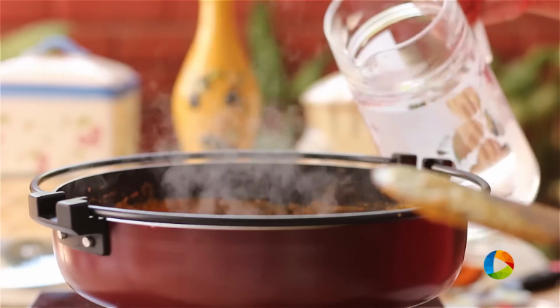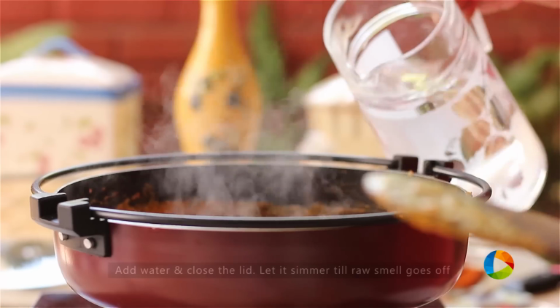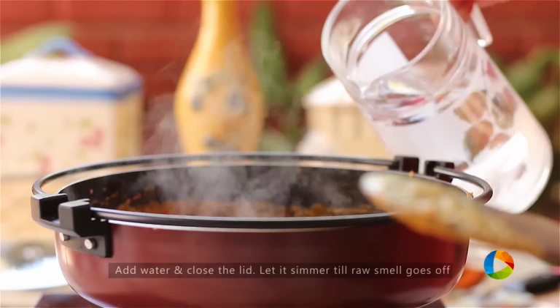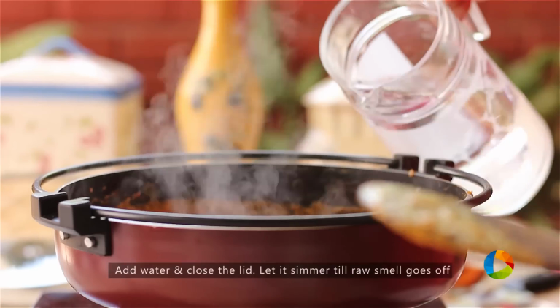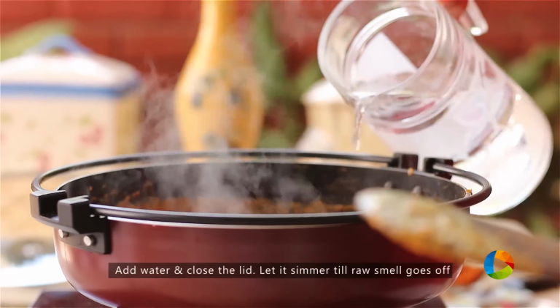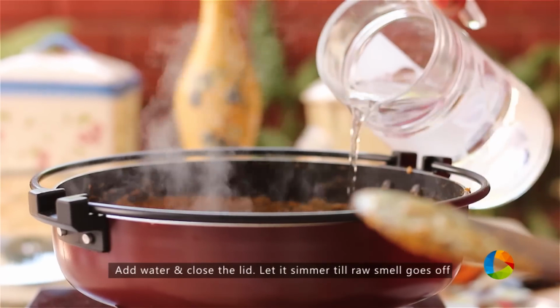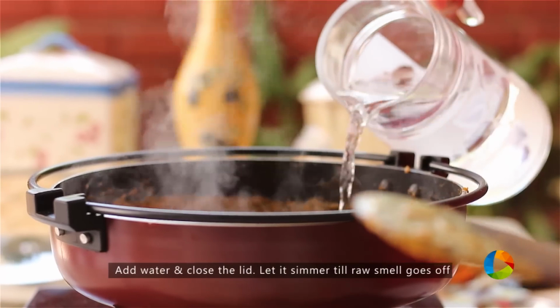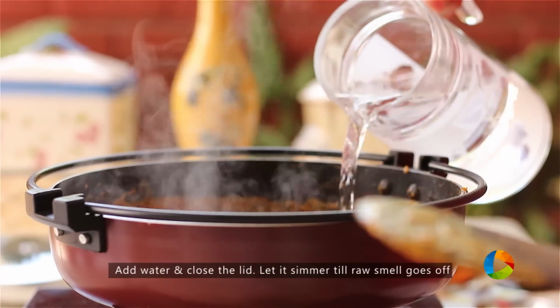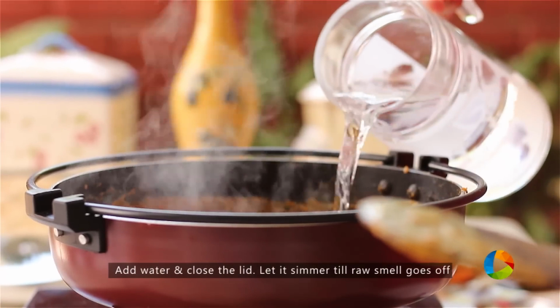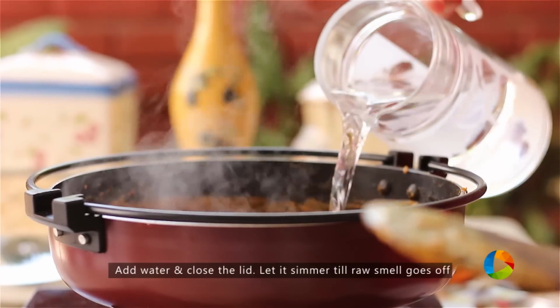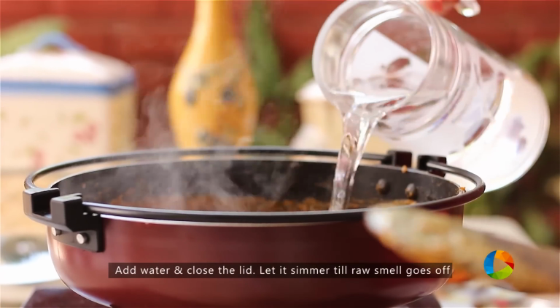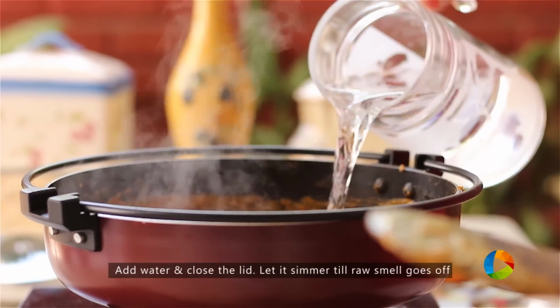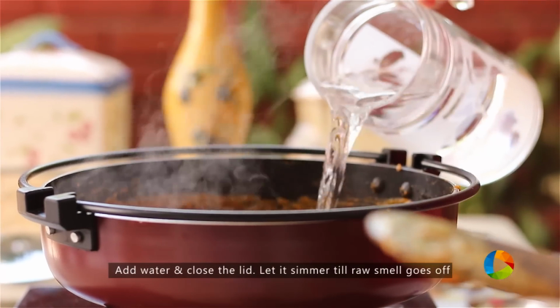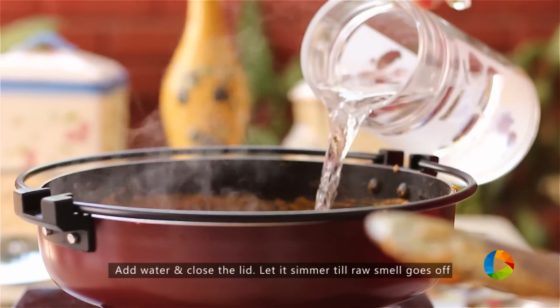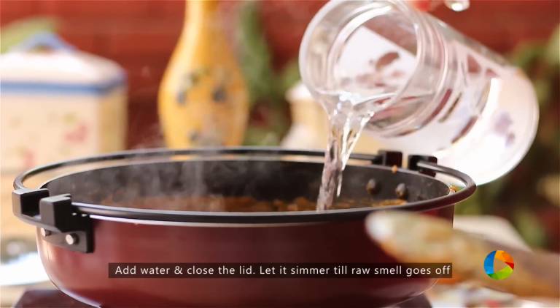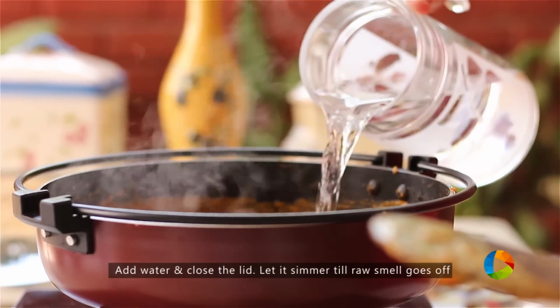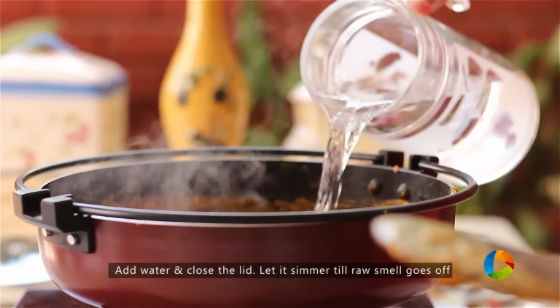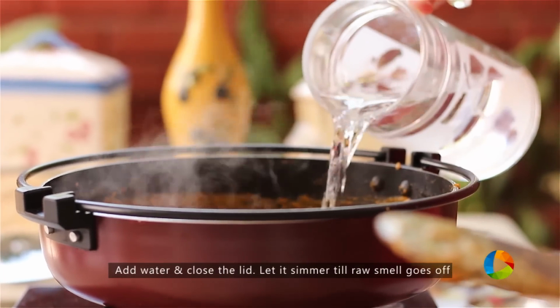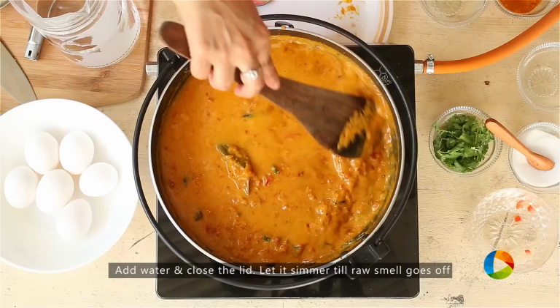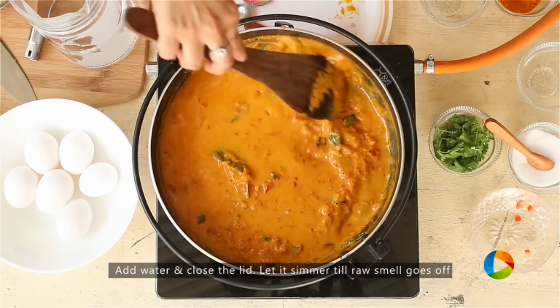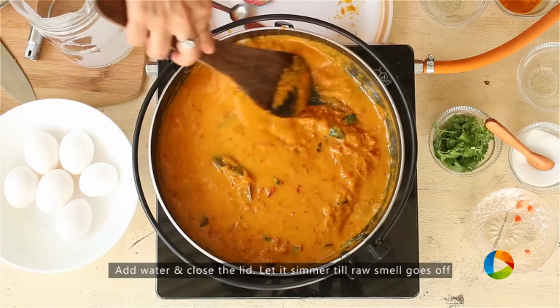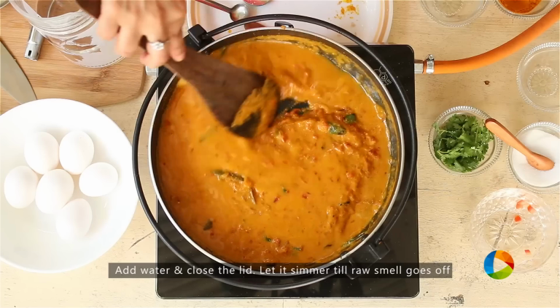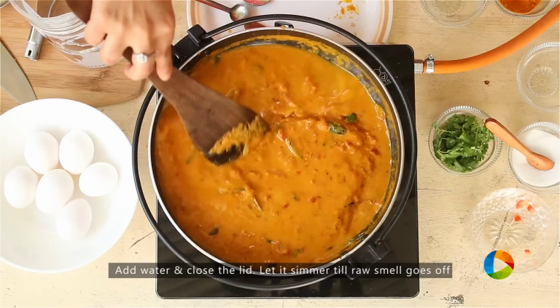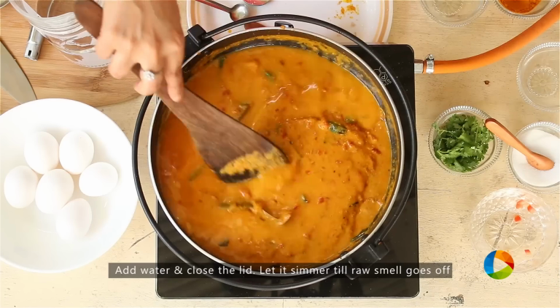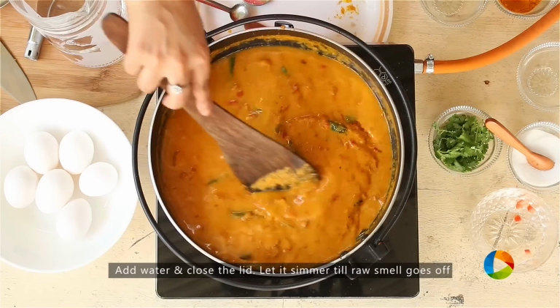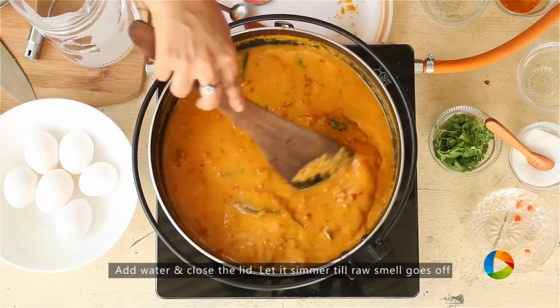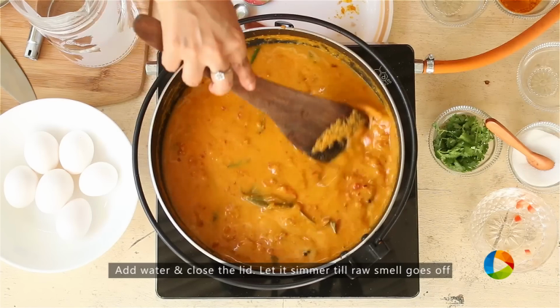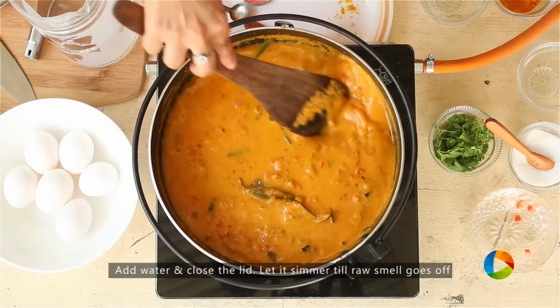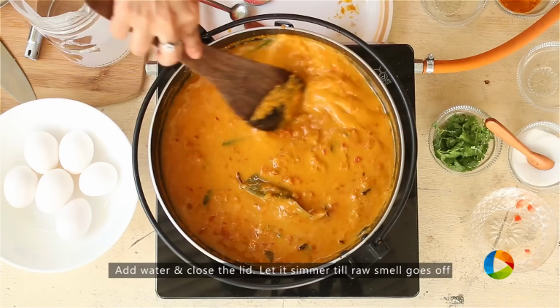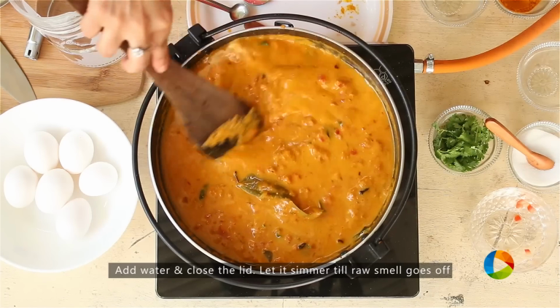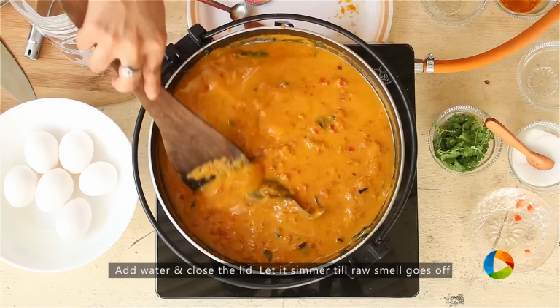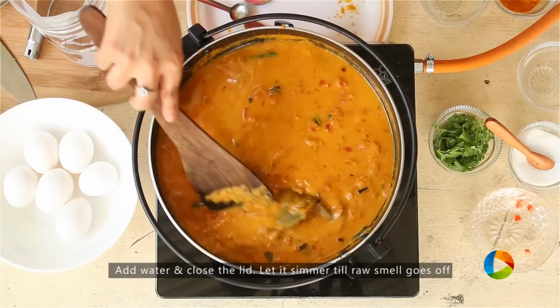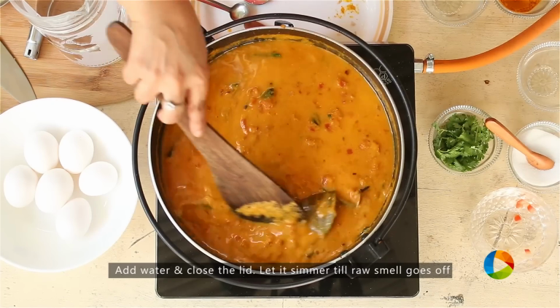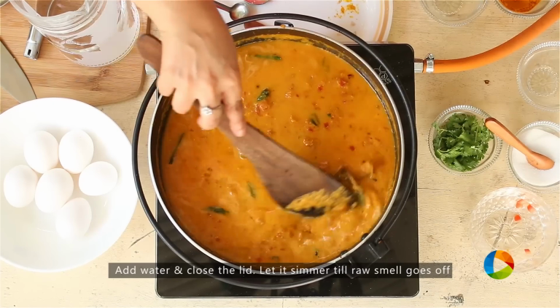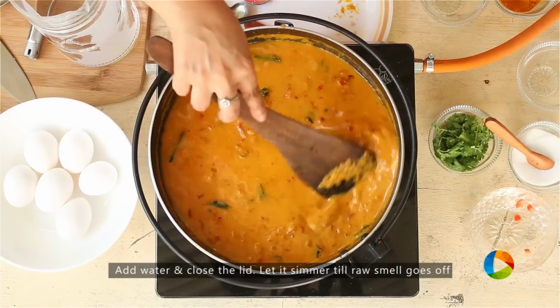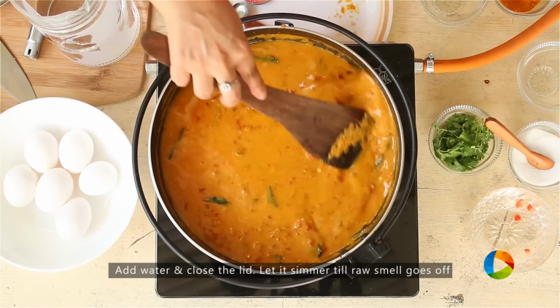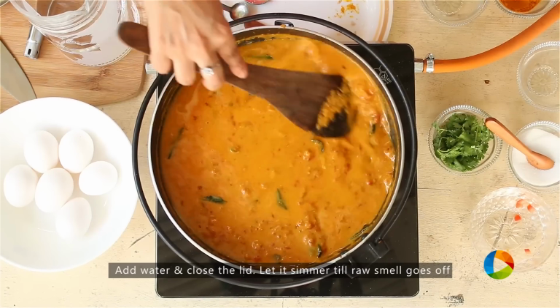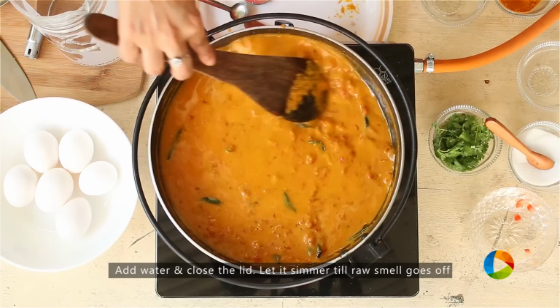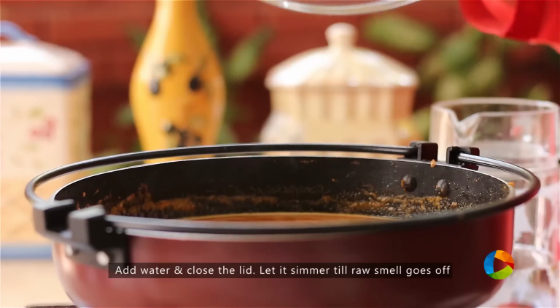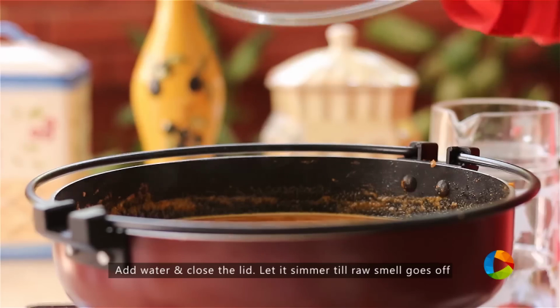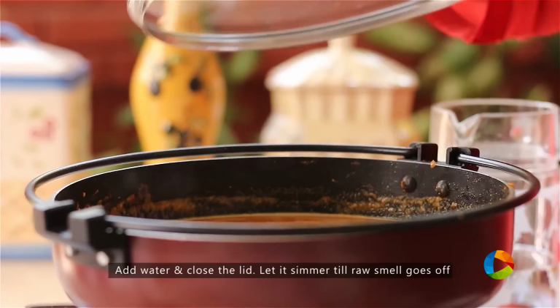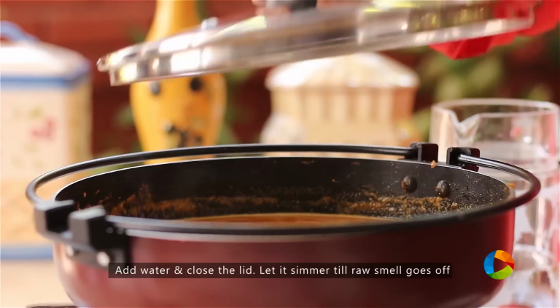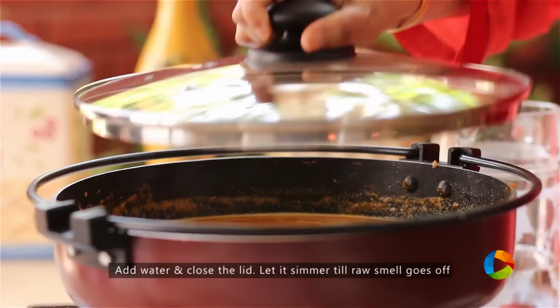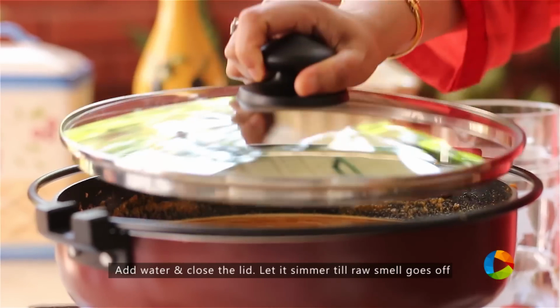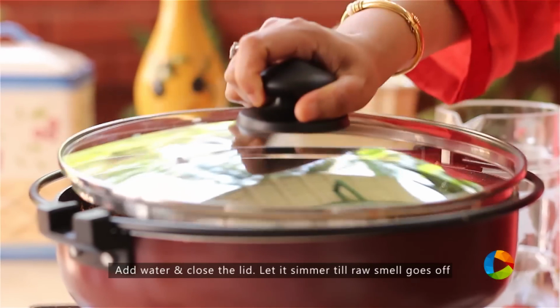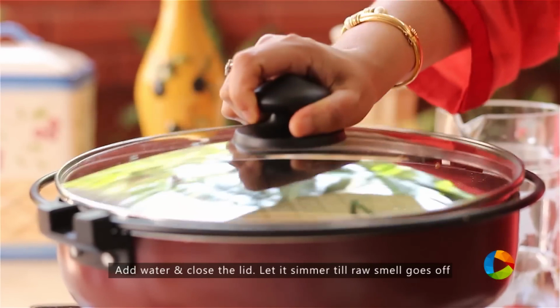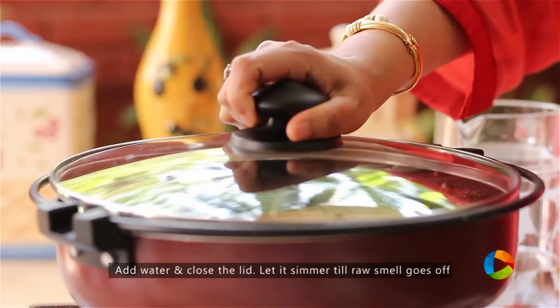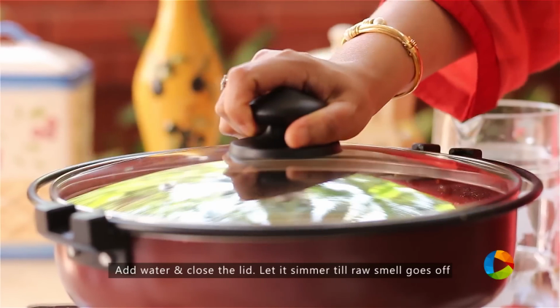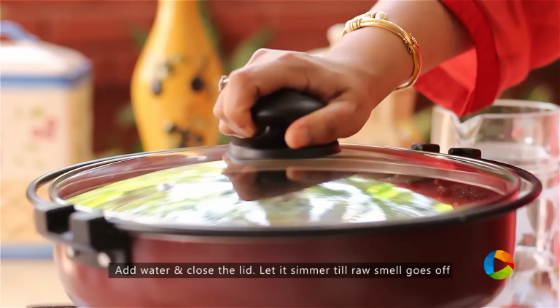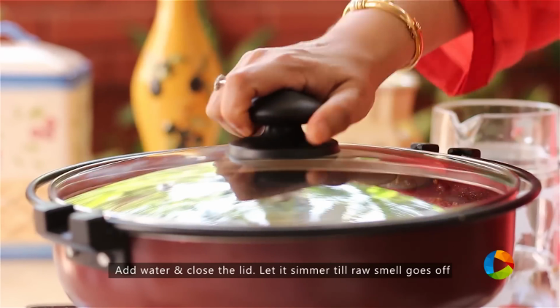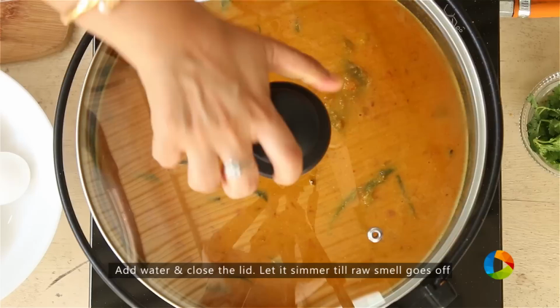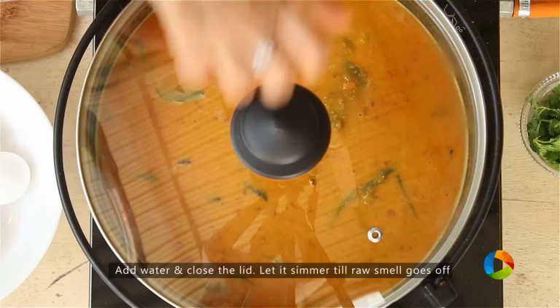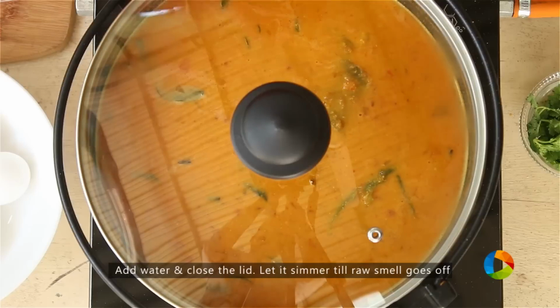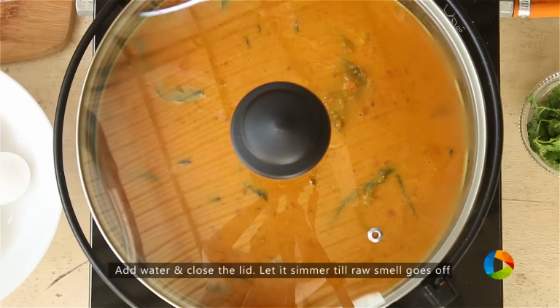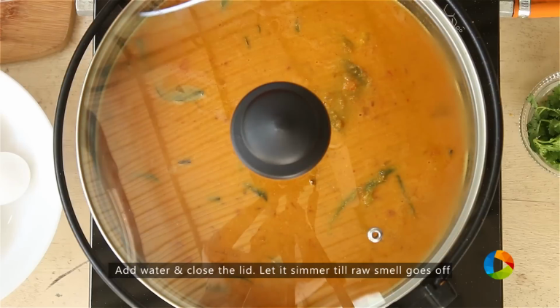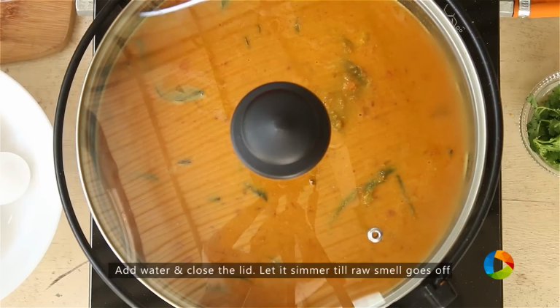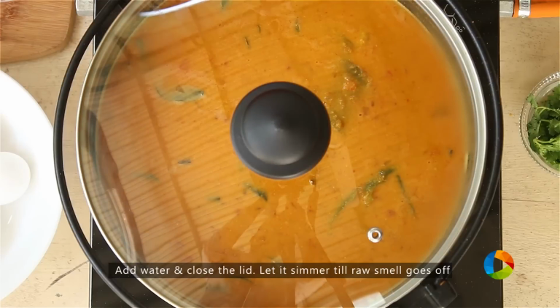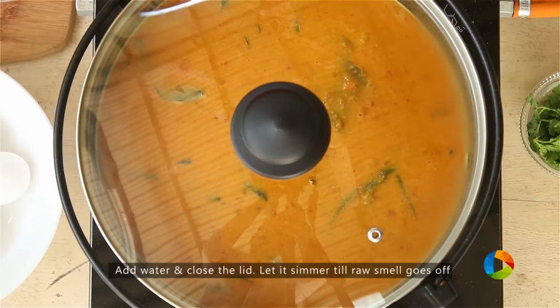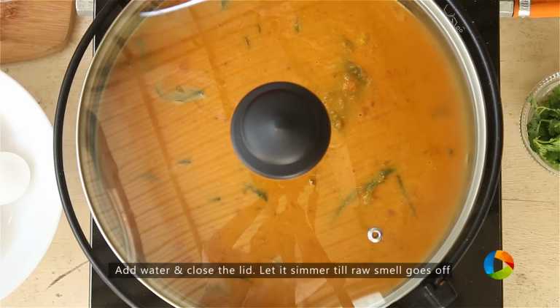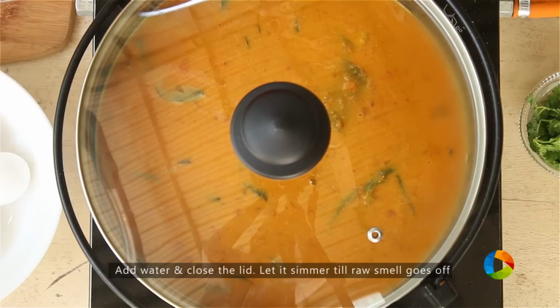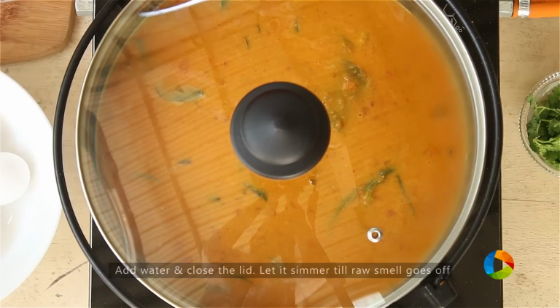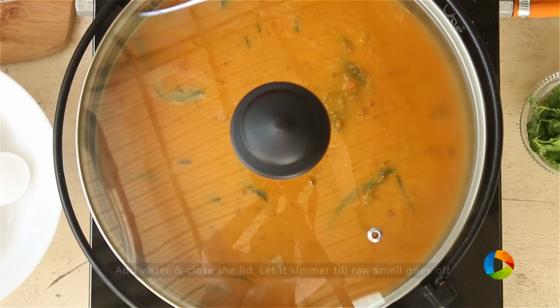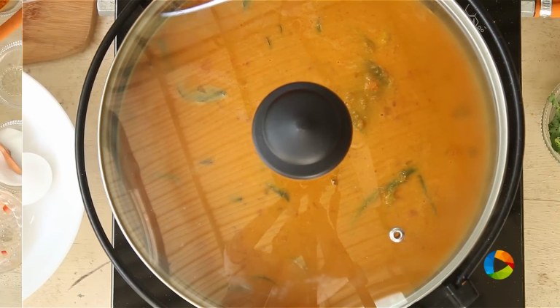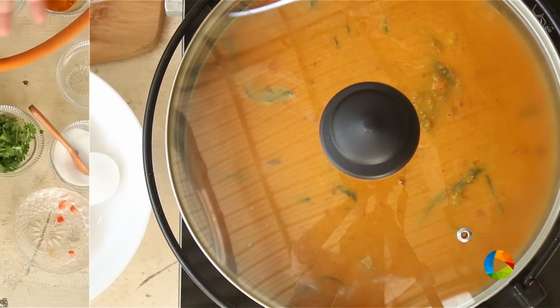I'm going to dilute this thick masala with some water and let it simmer till the raw smell goes.